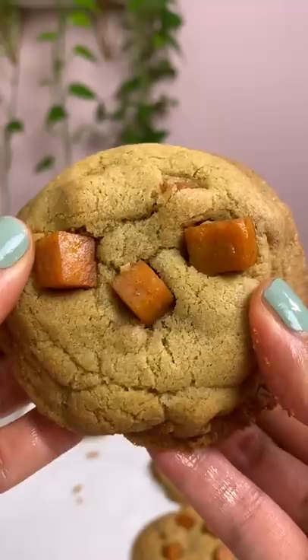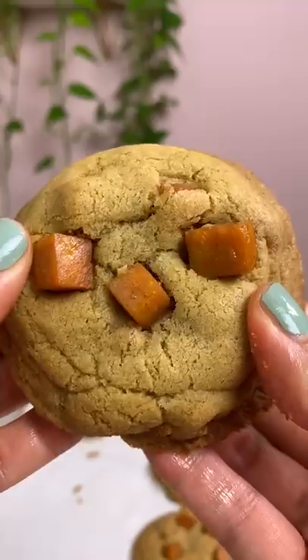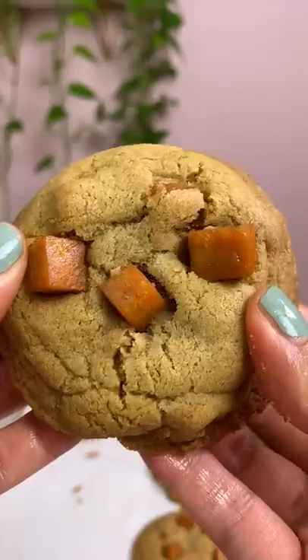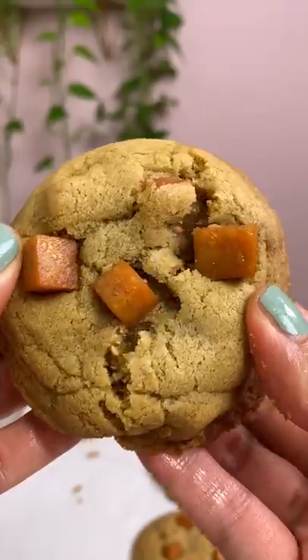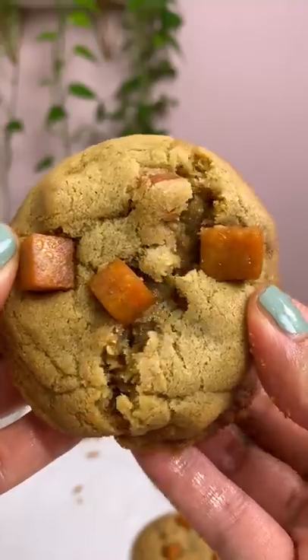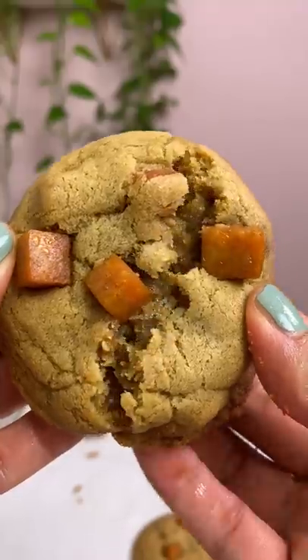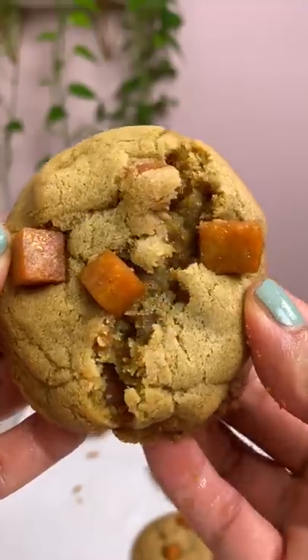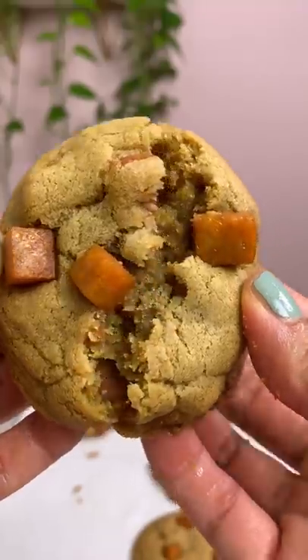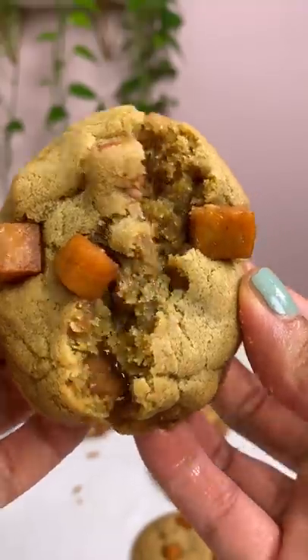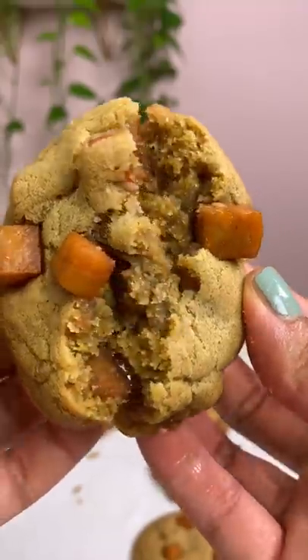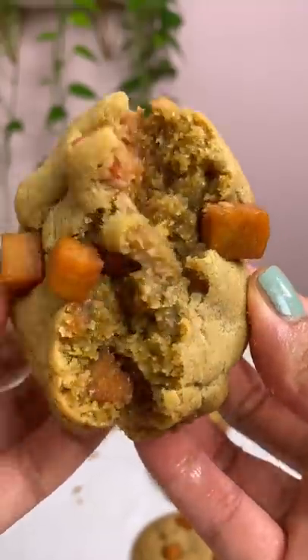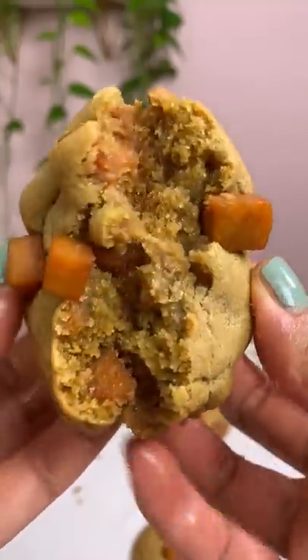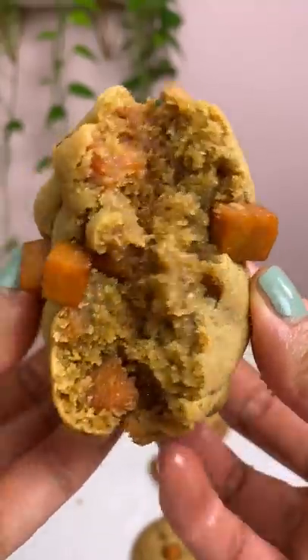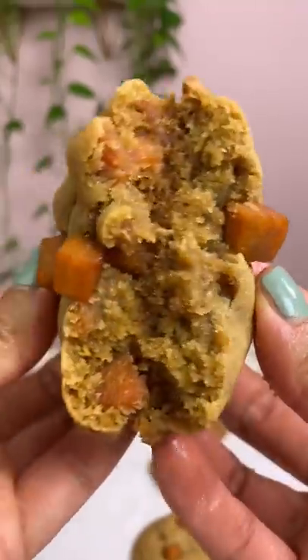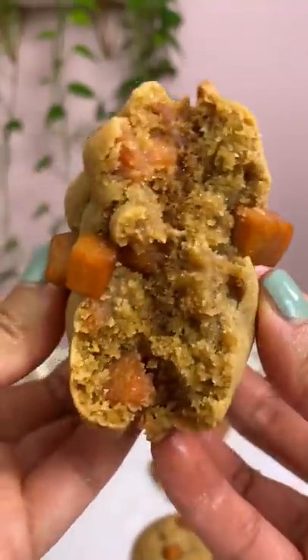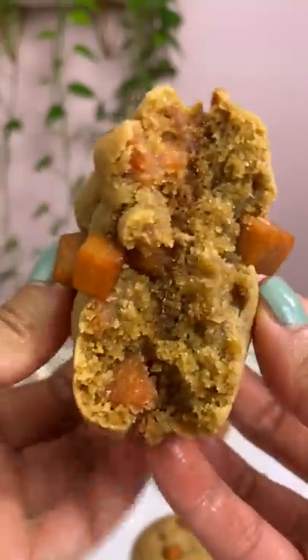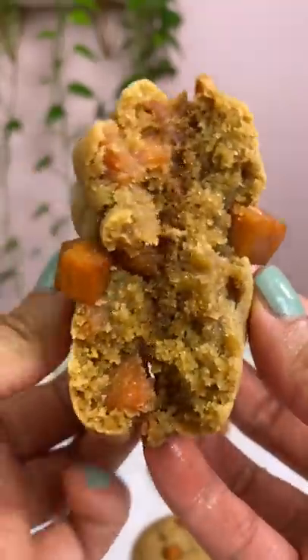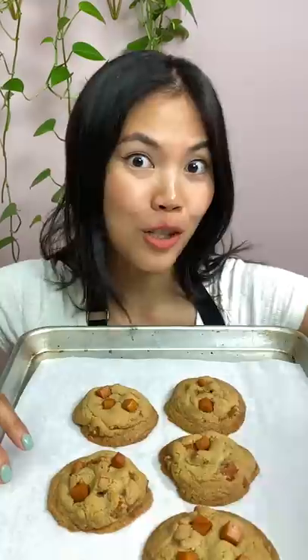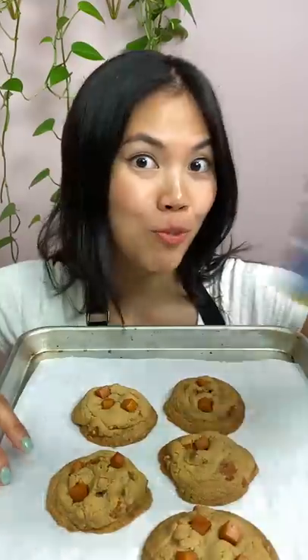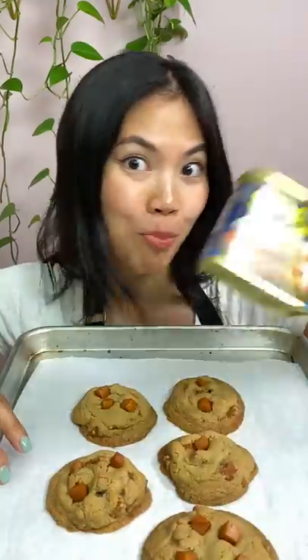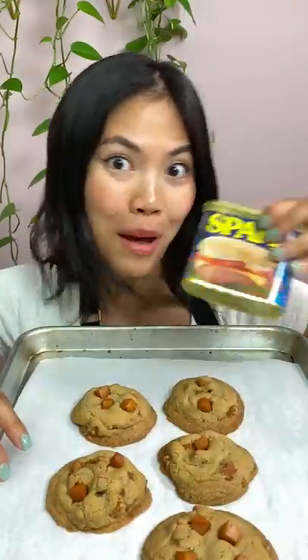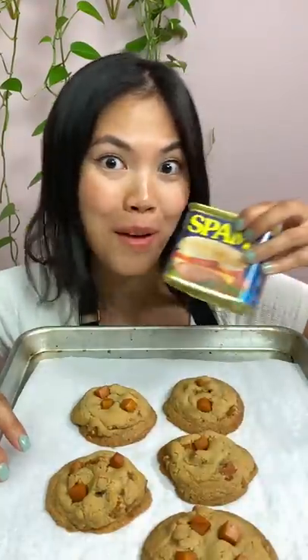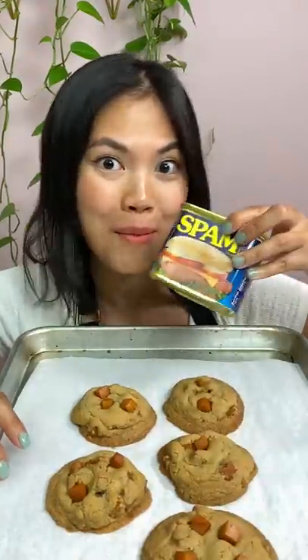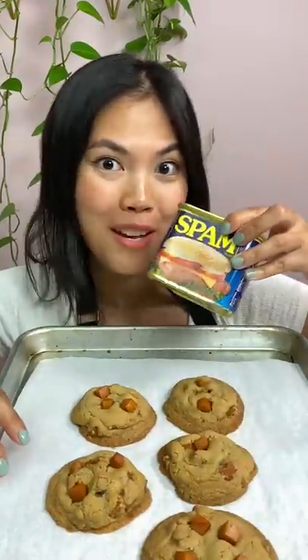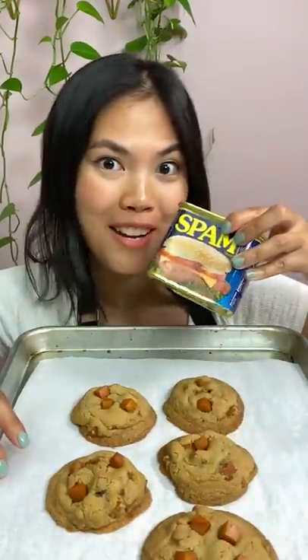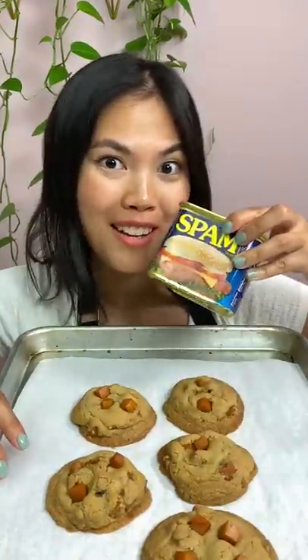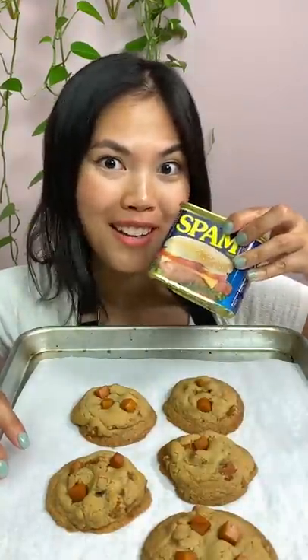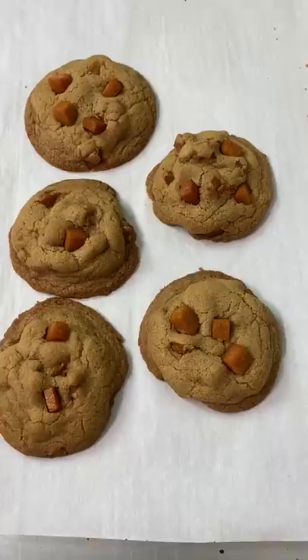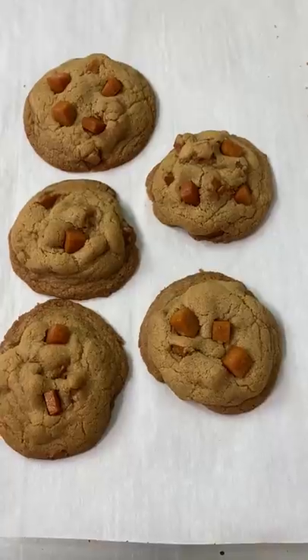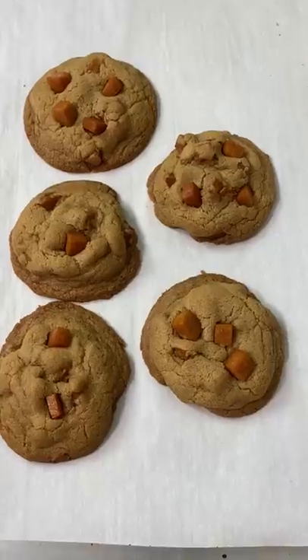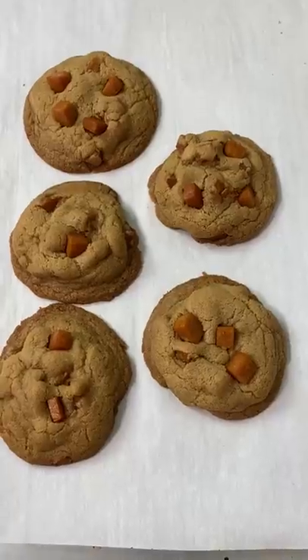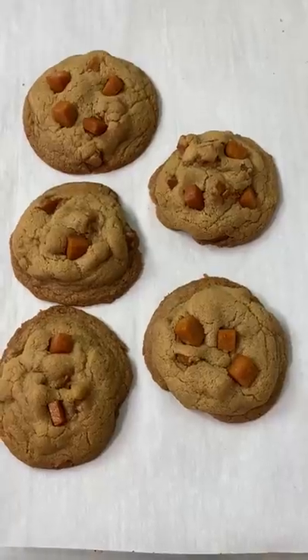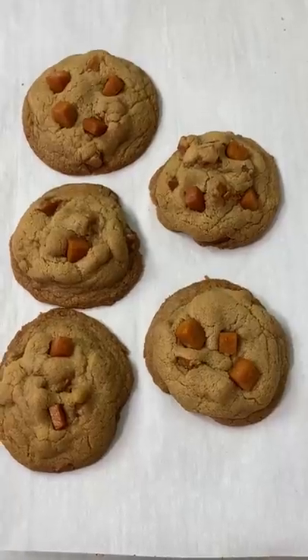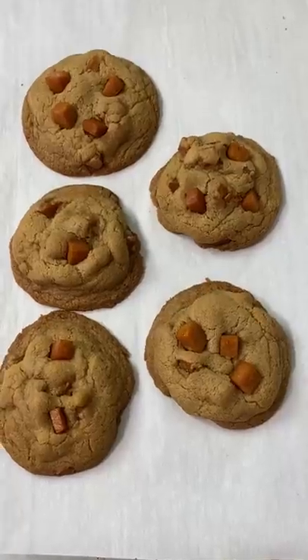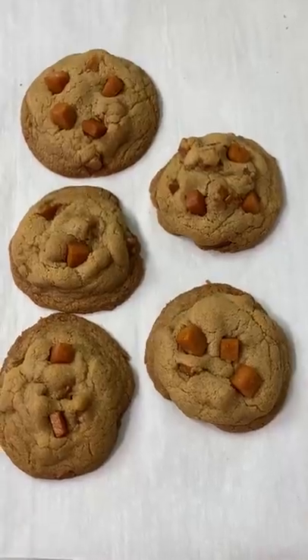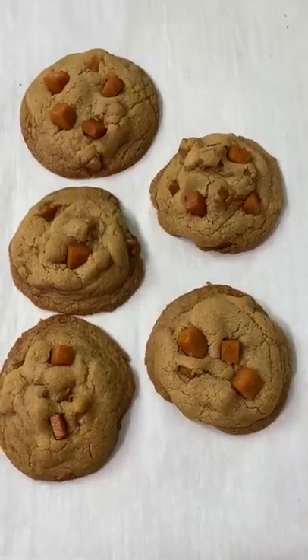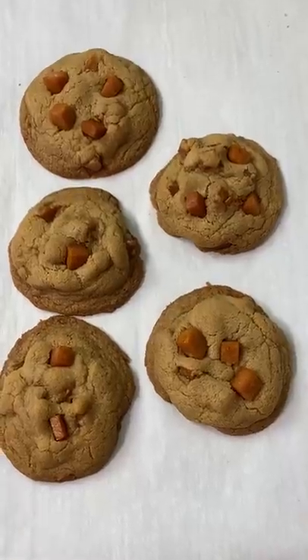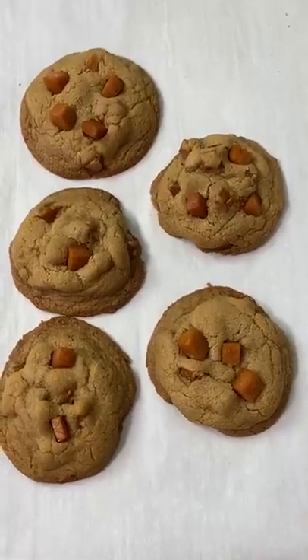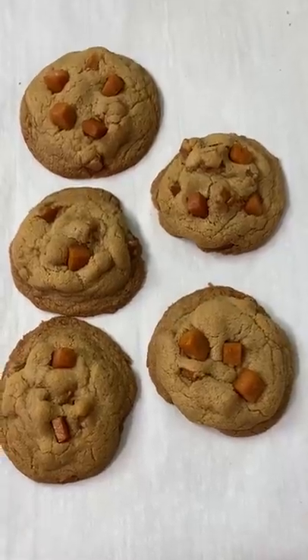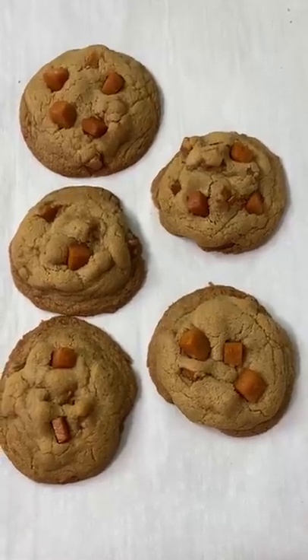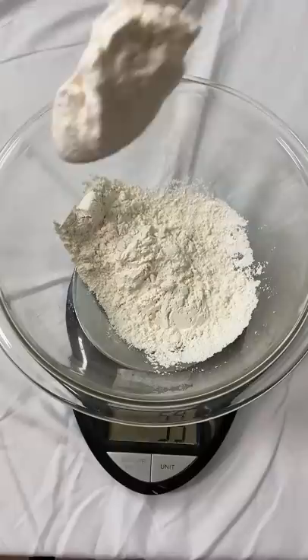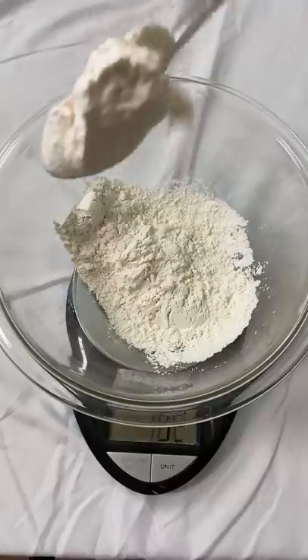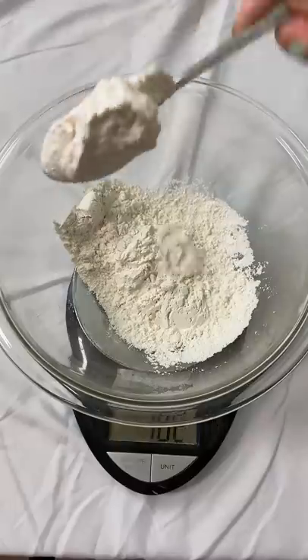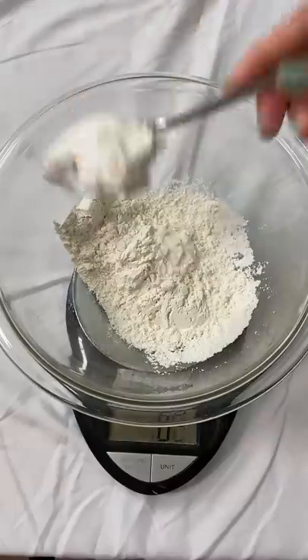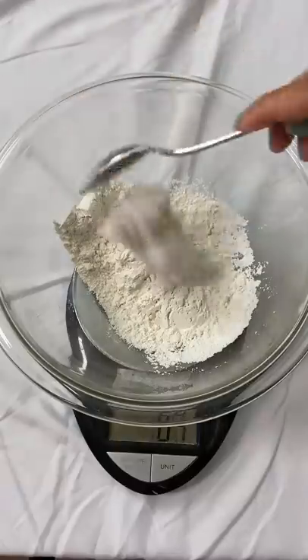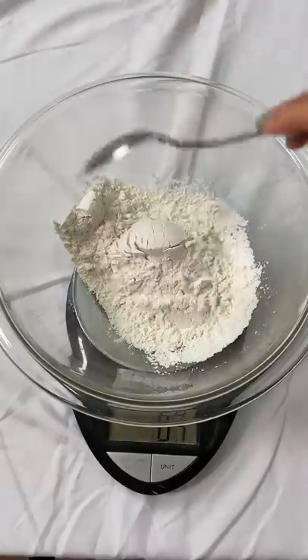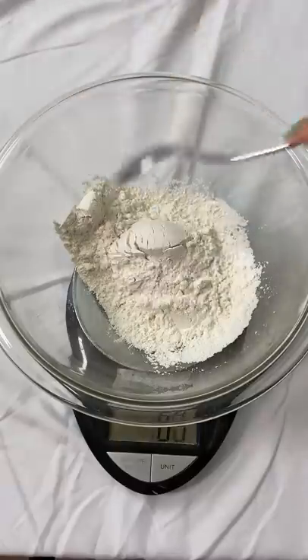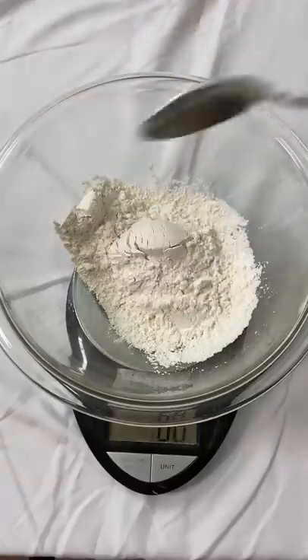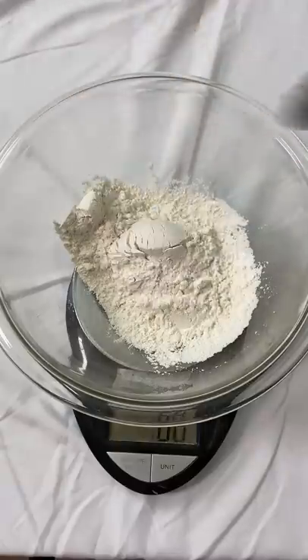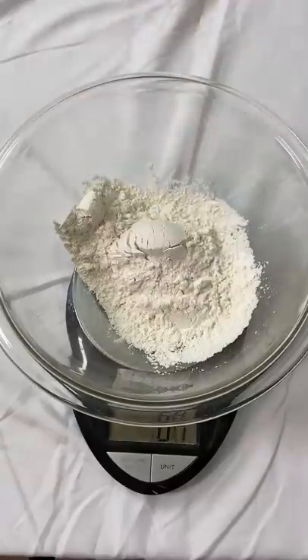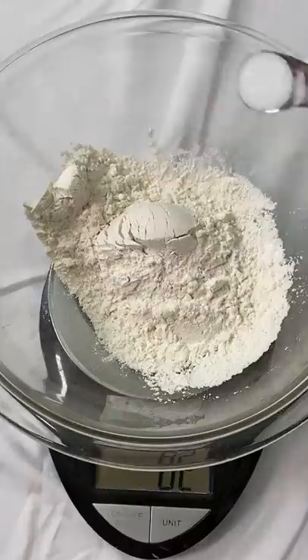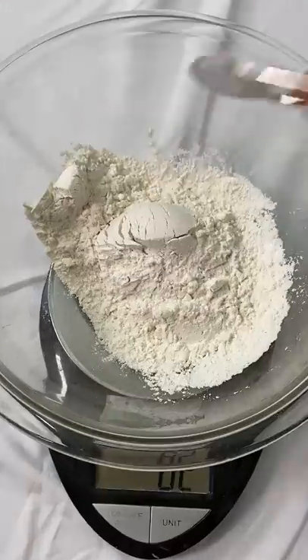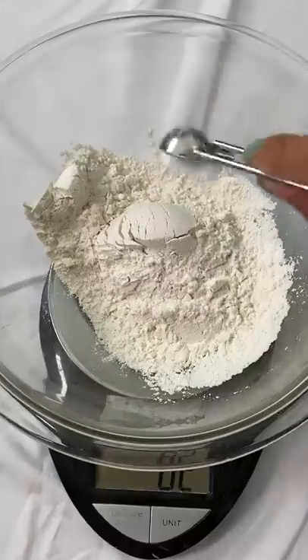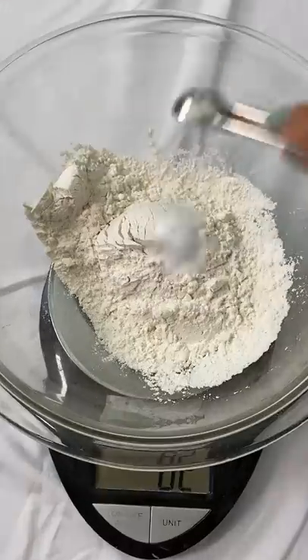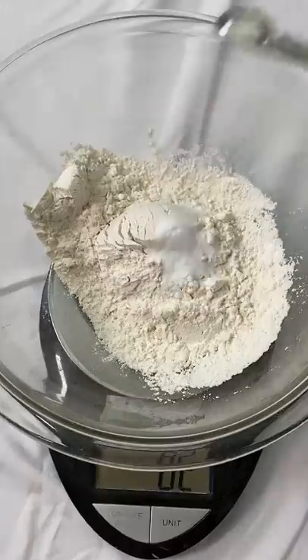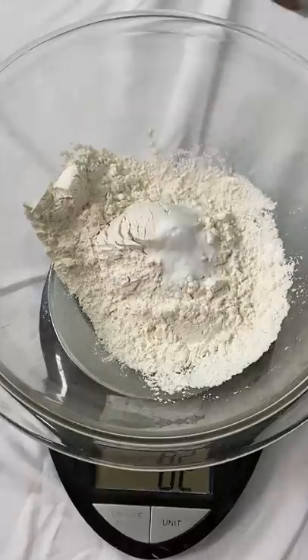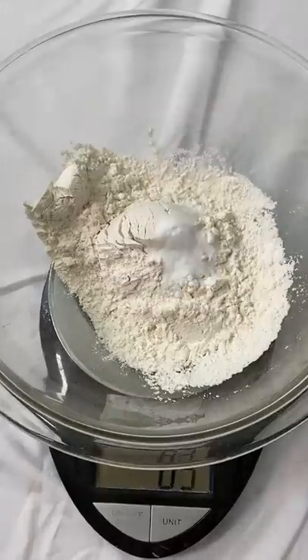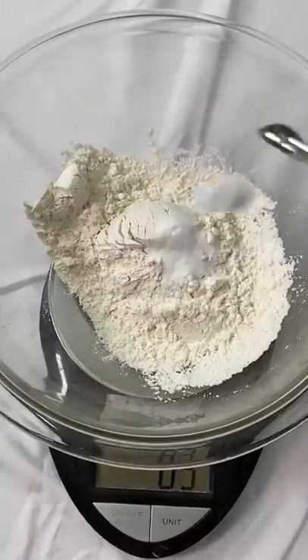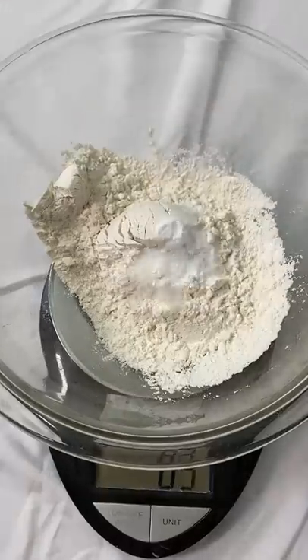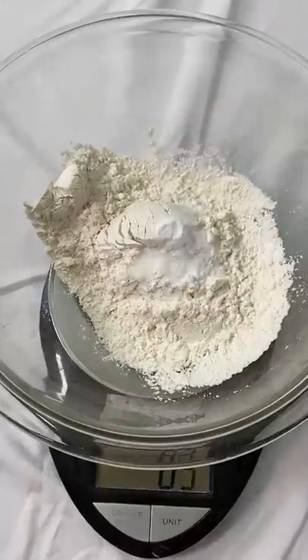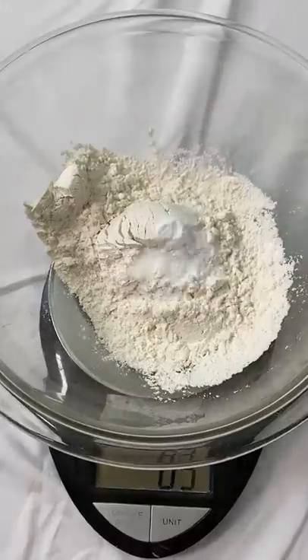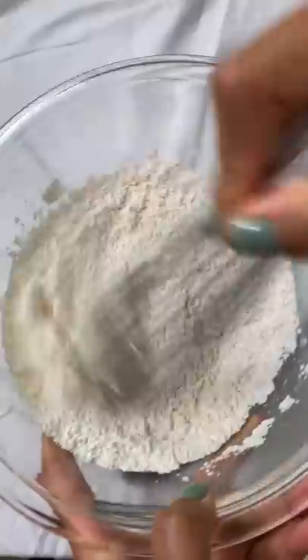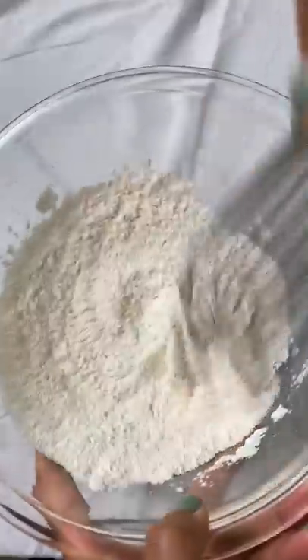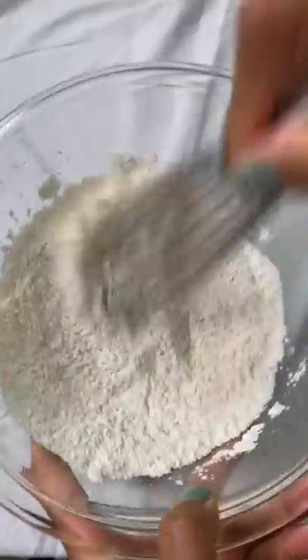Let's make cookies, but with spam in it. Before you totally dismiss it, do you think it'll taste good? Let's find out.